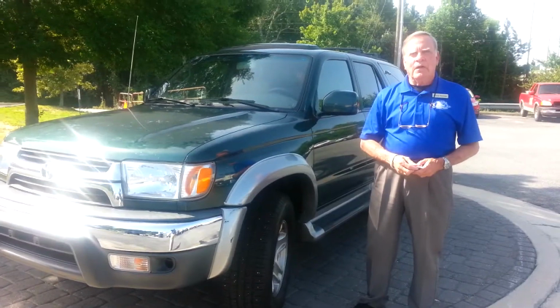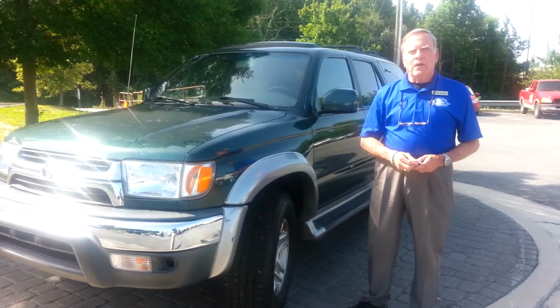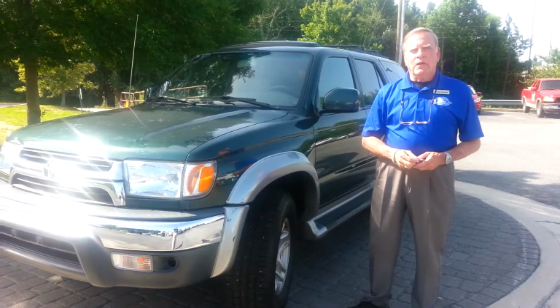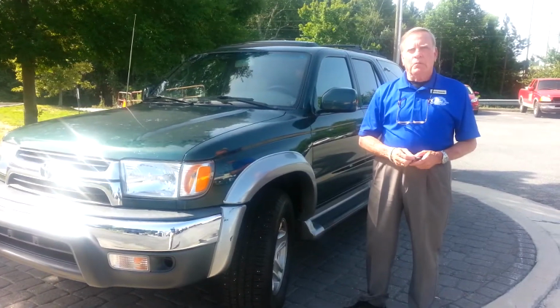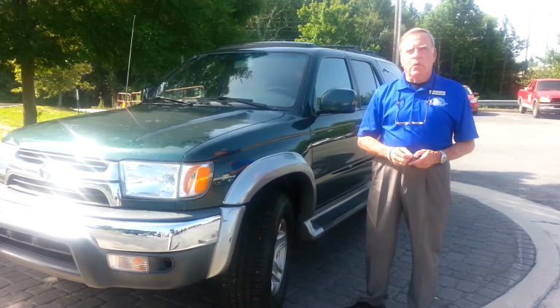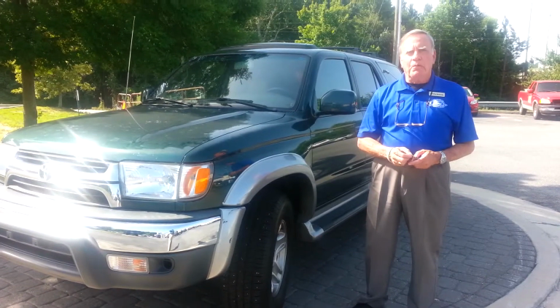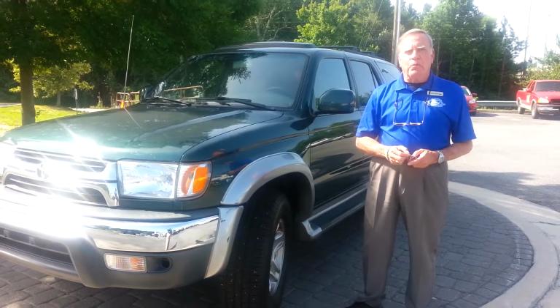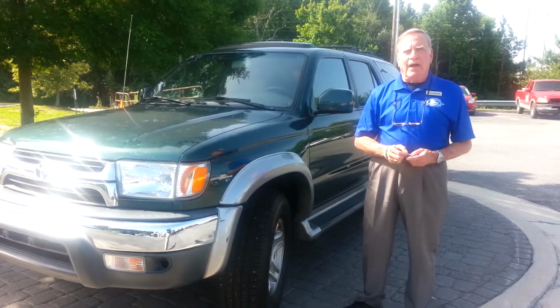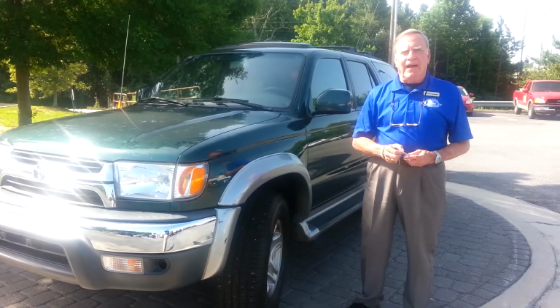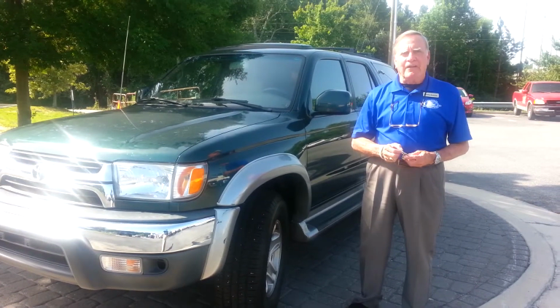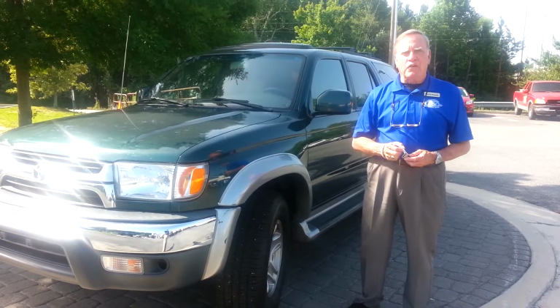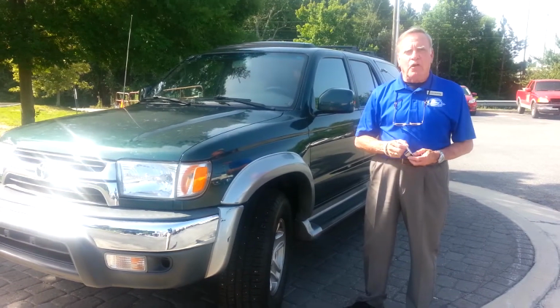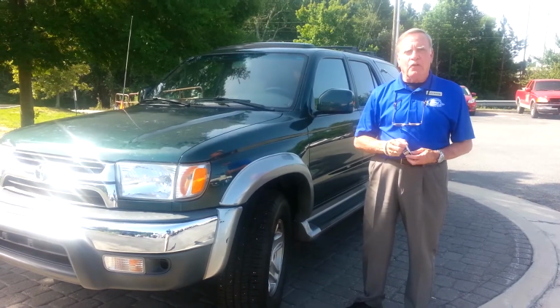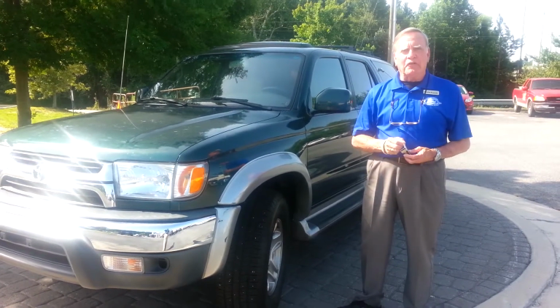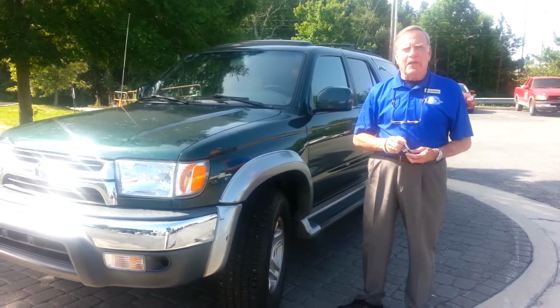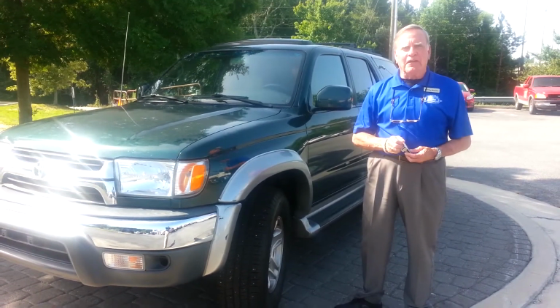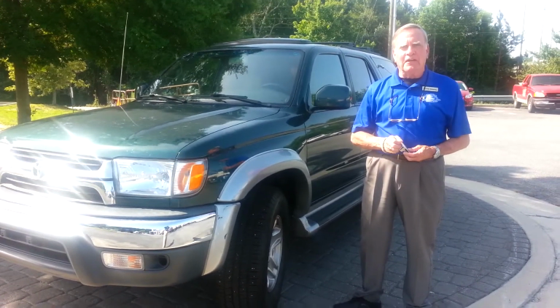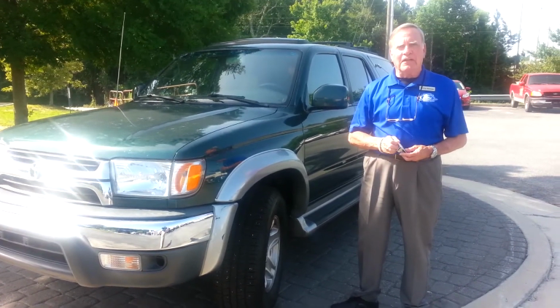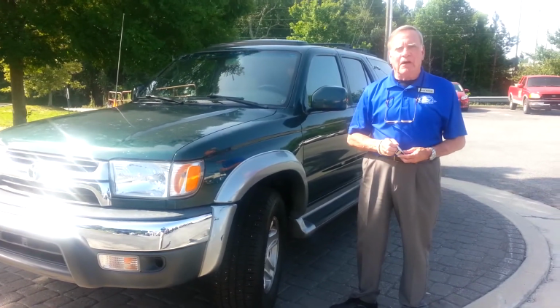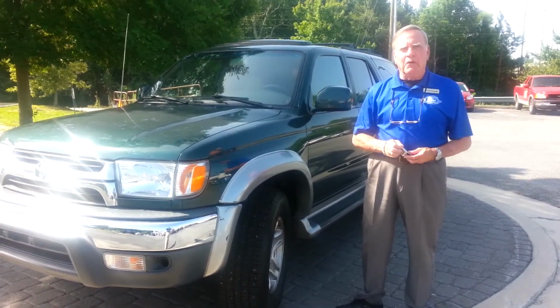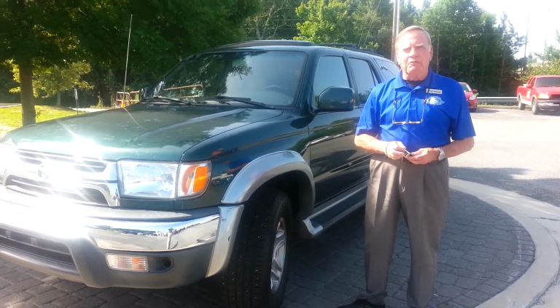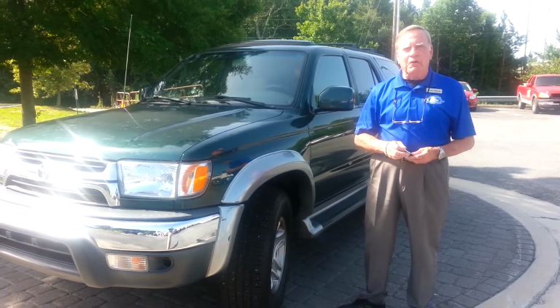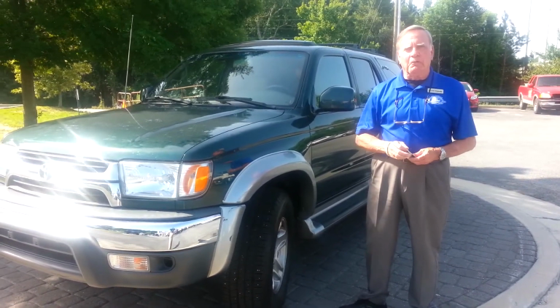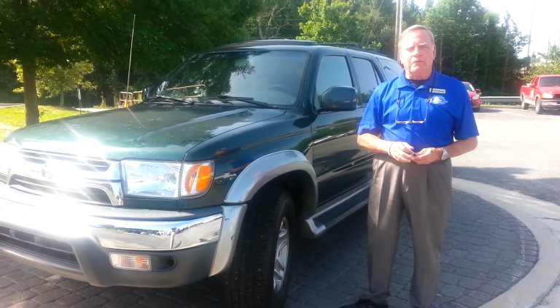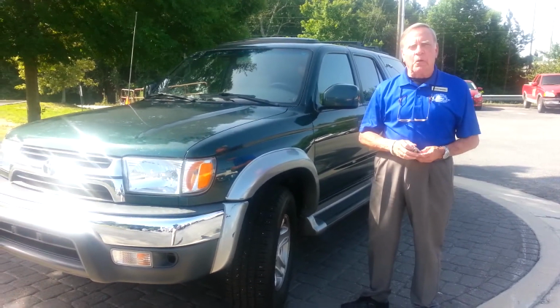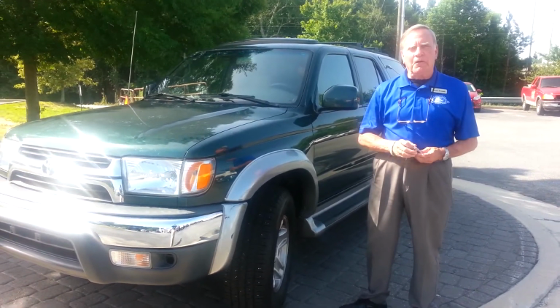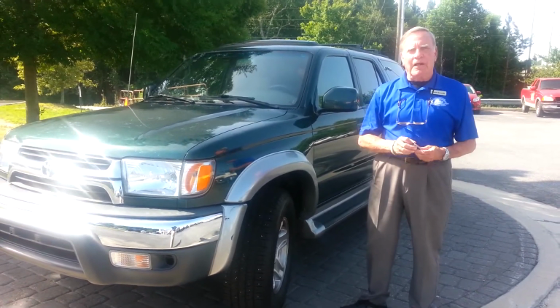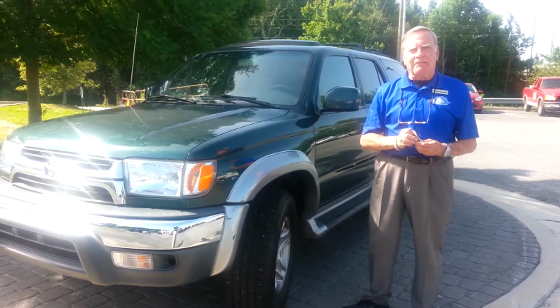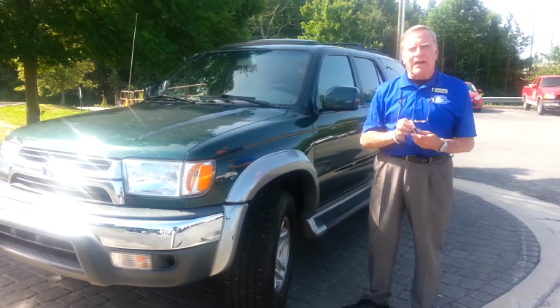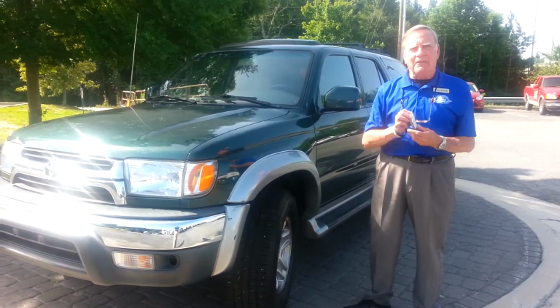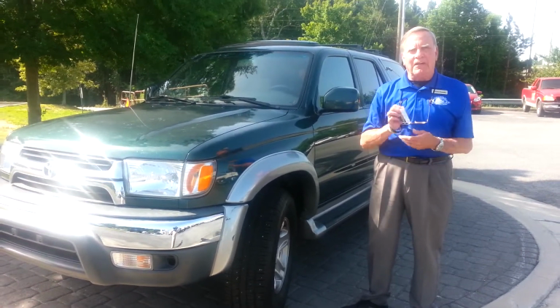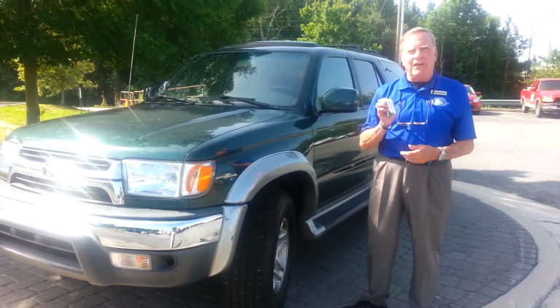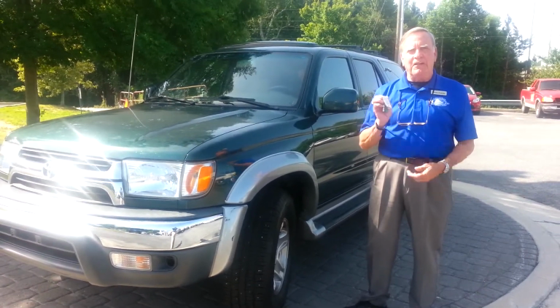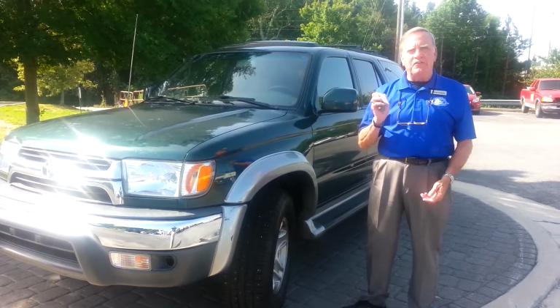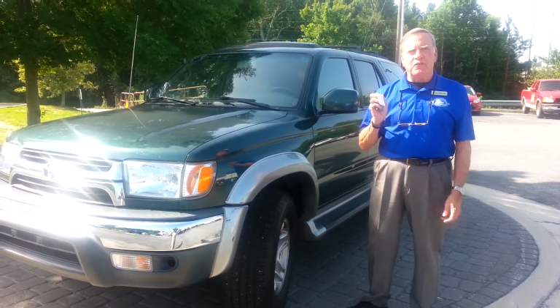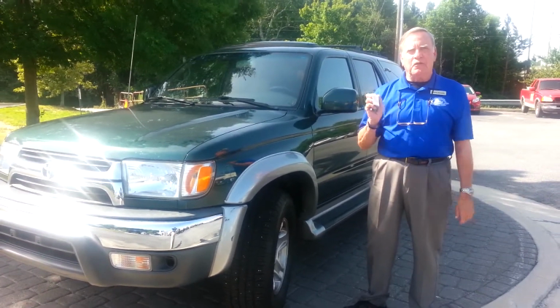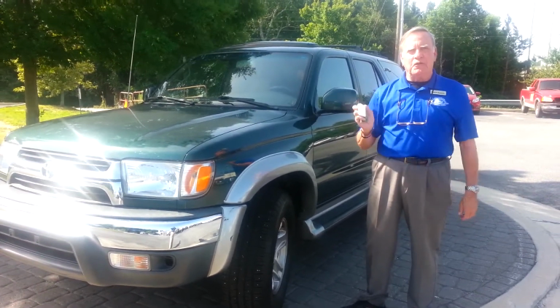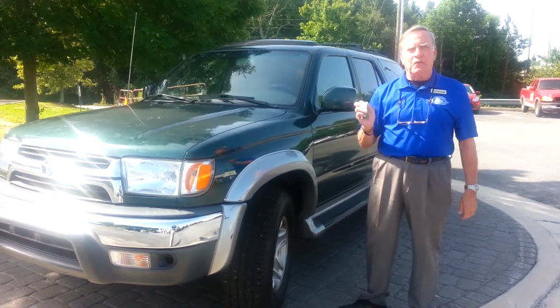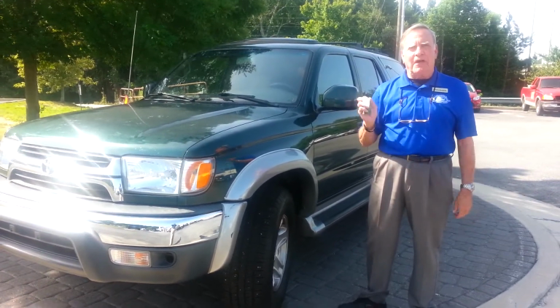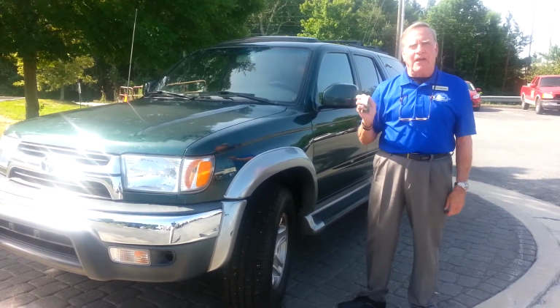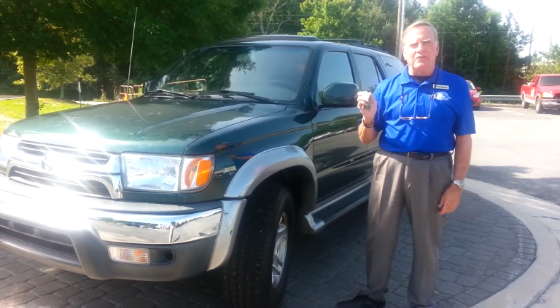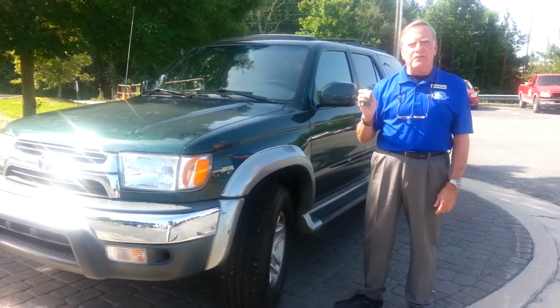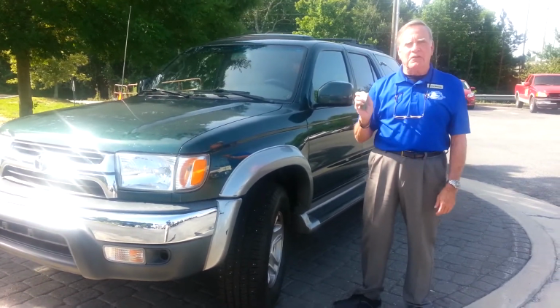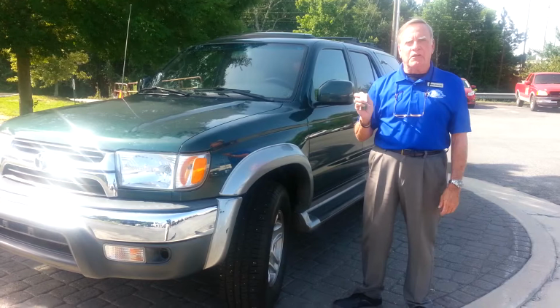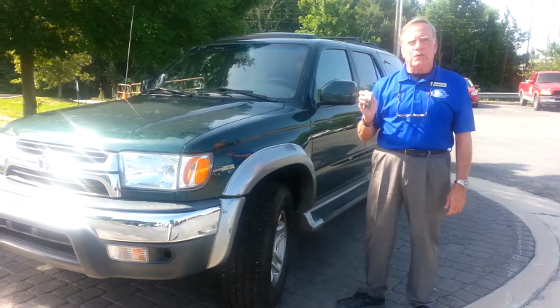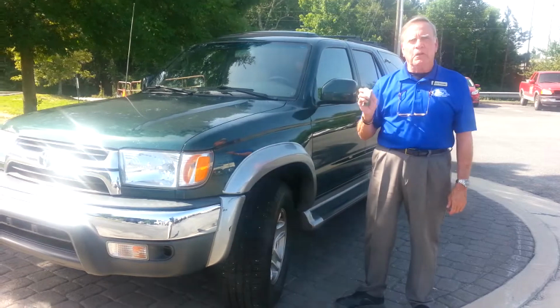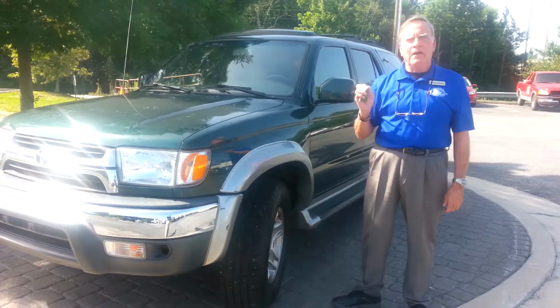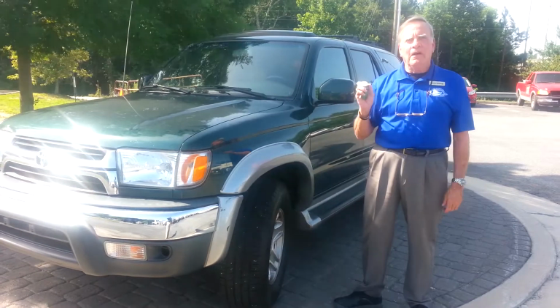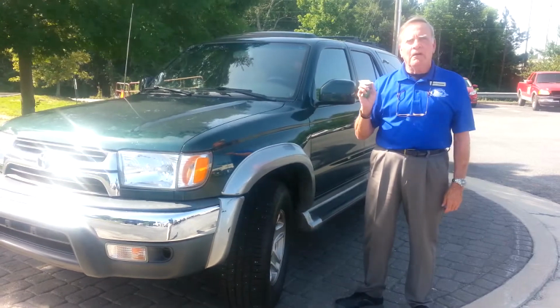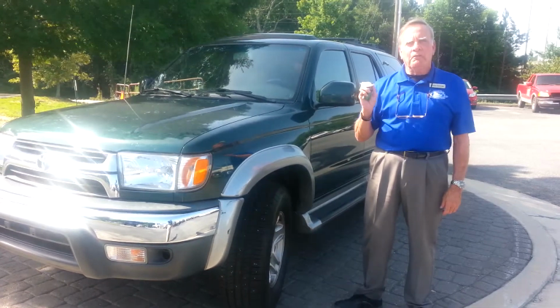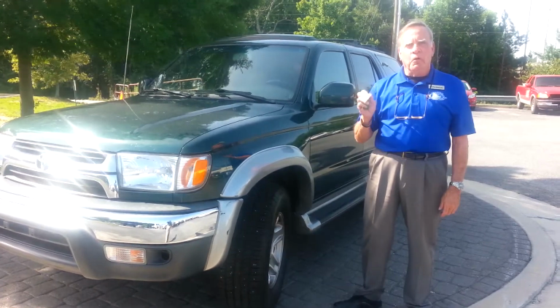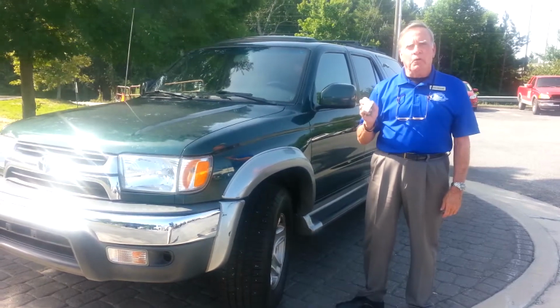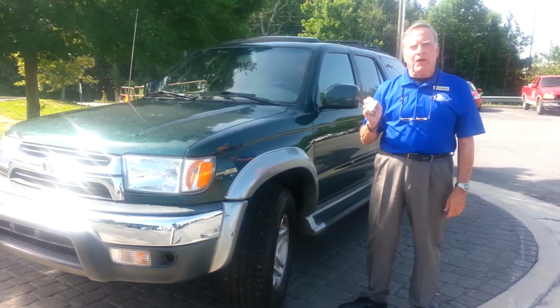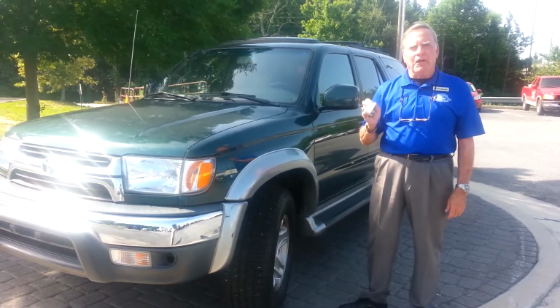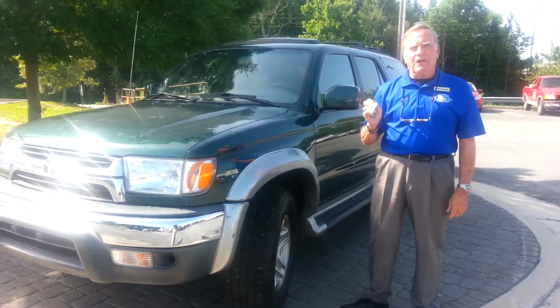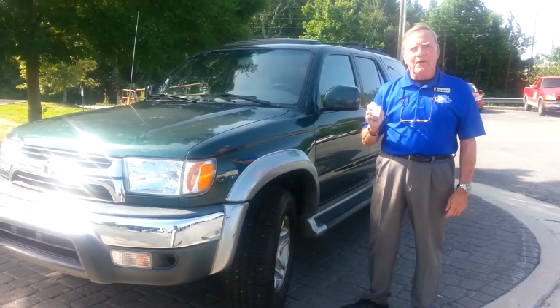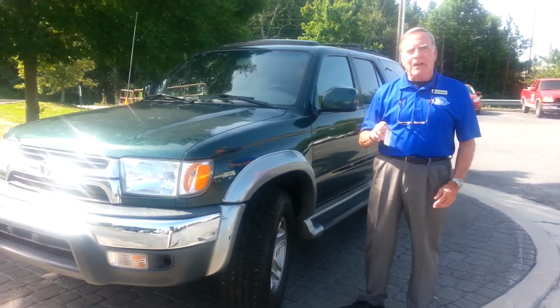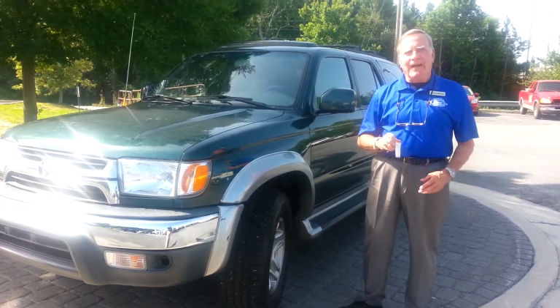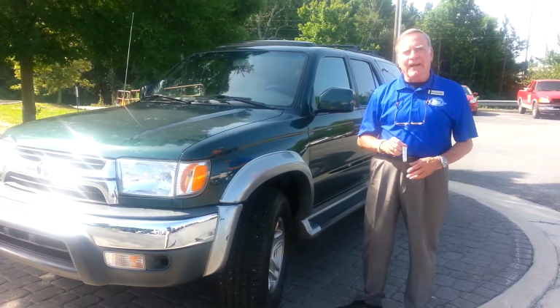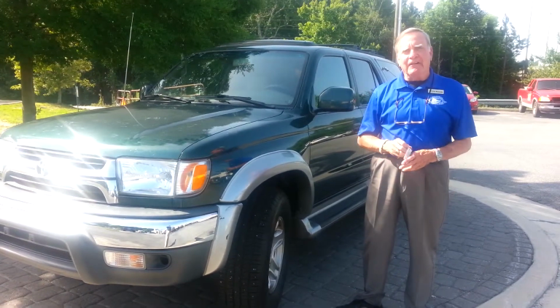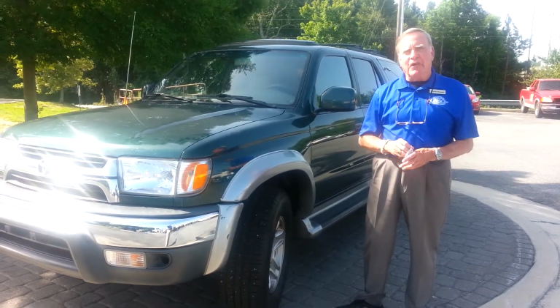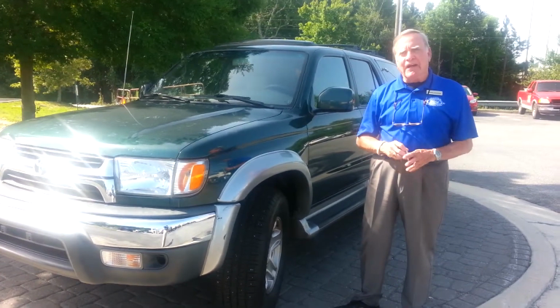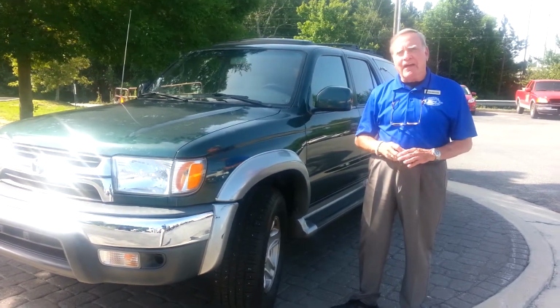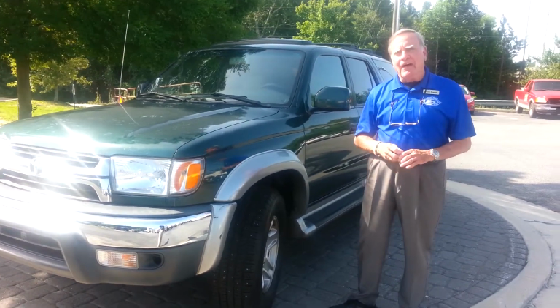Good morning, Brian, Charles Kennedy, Logan, Bill Ford — and I've got the keys to your 2002 4Runner in my hand right now.